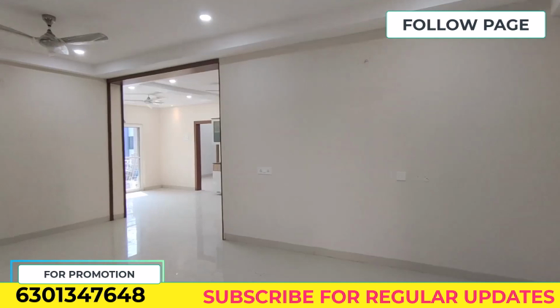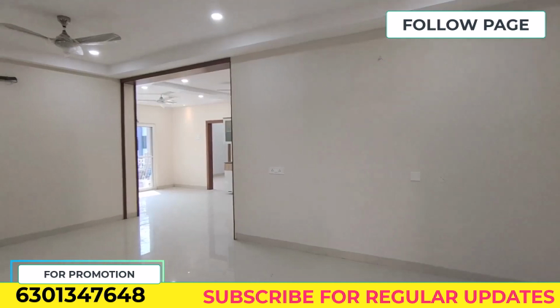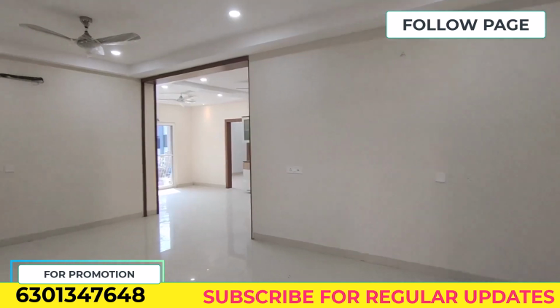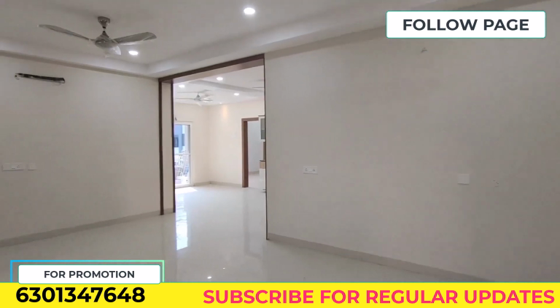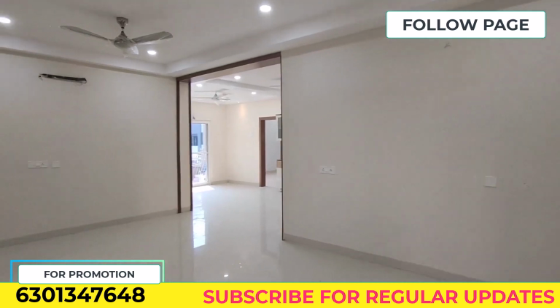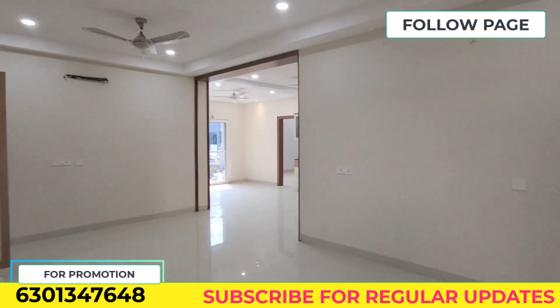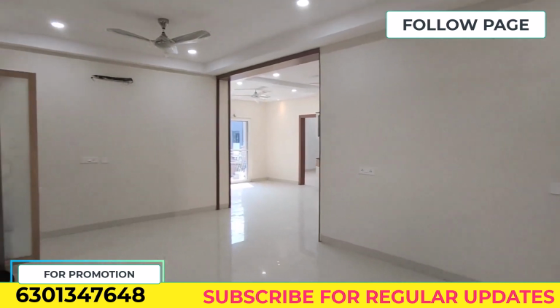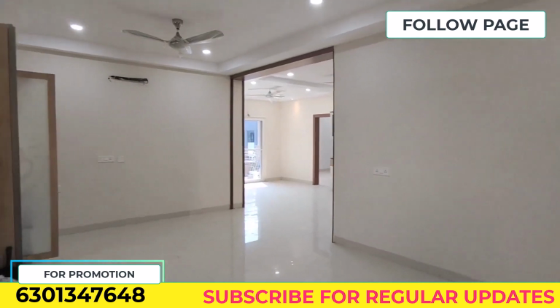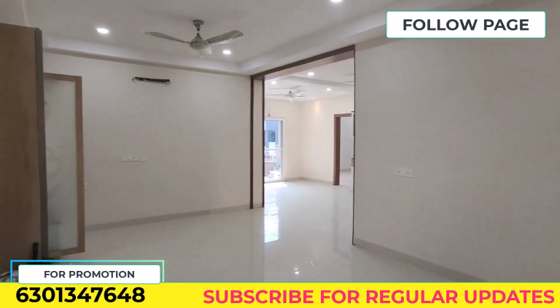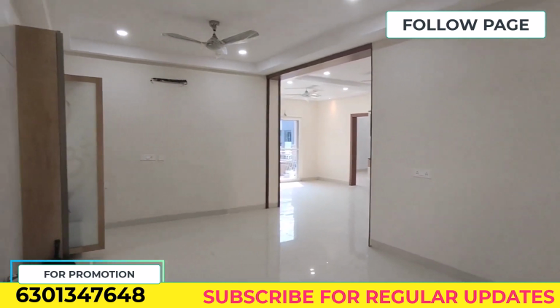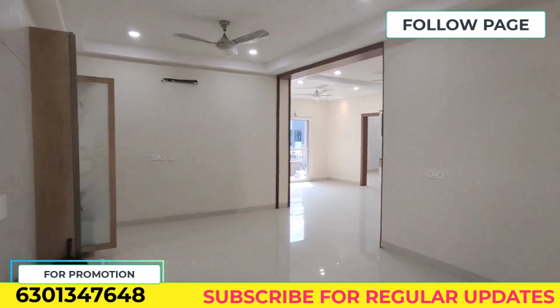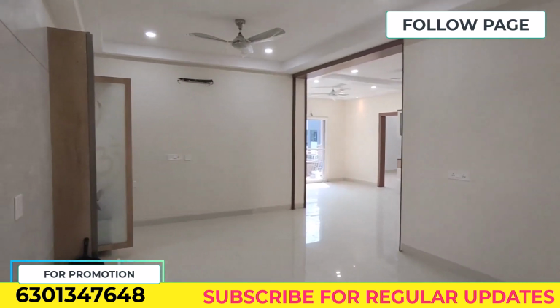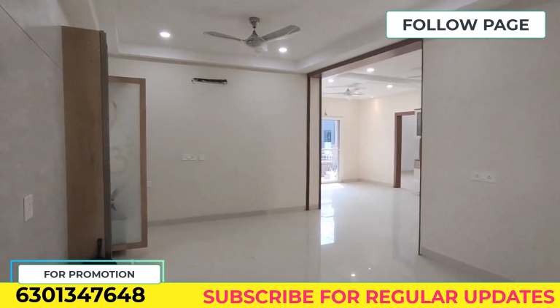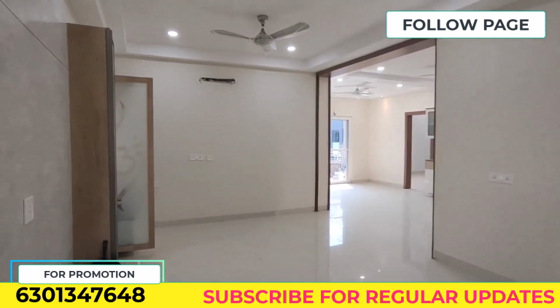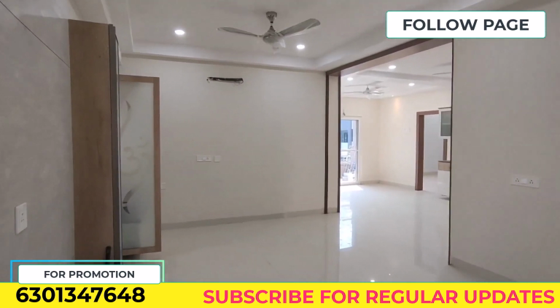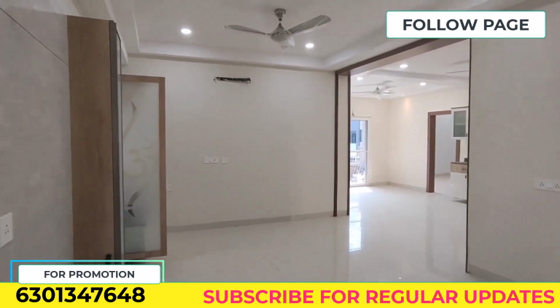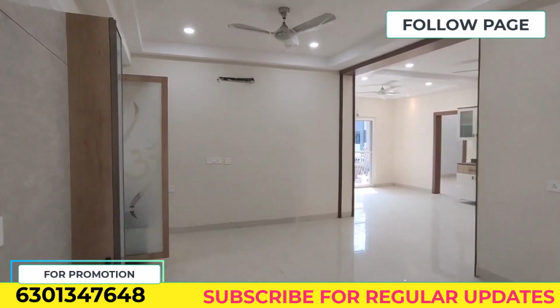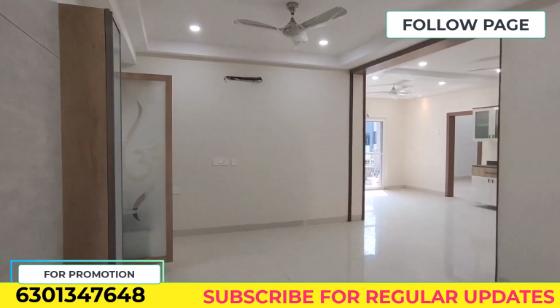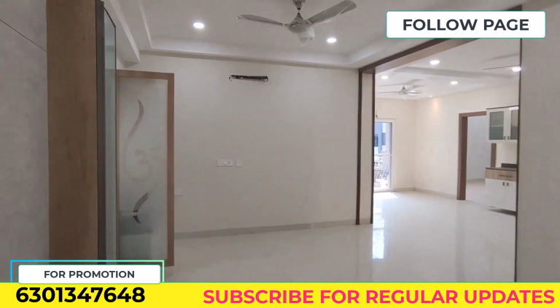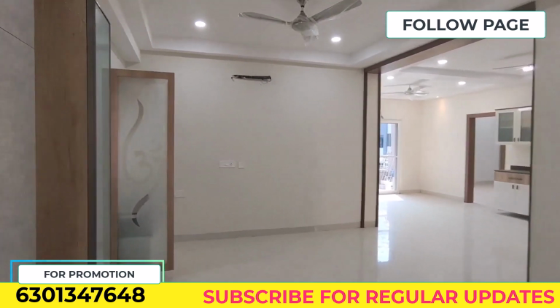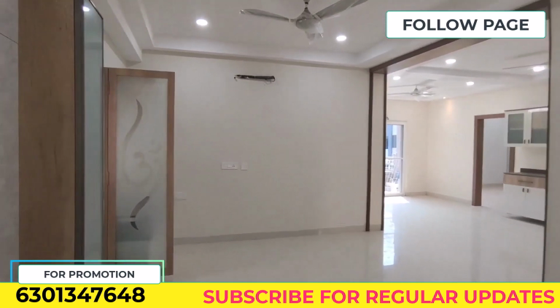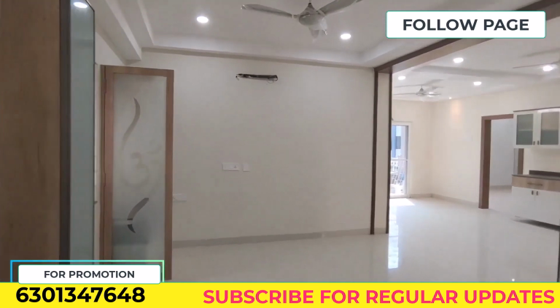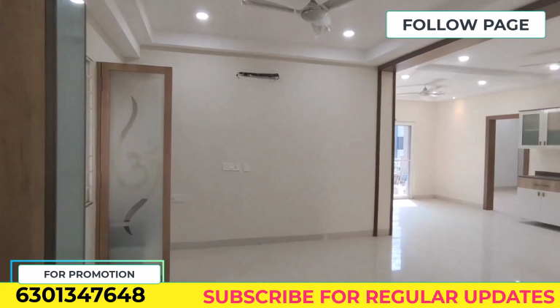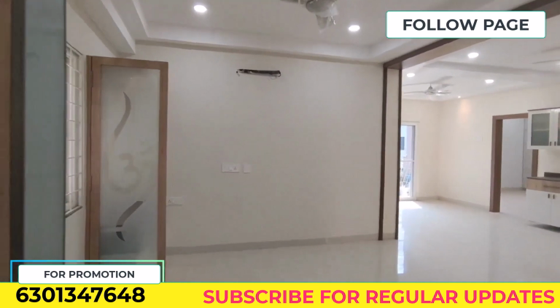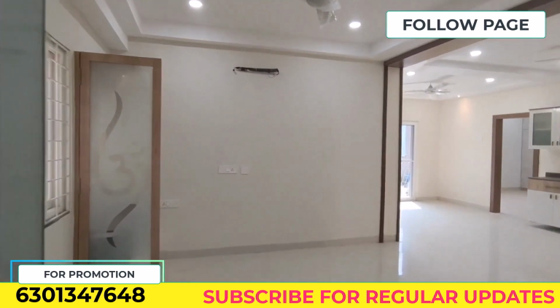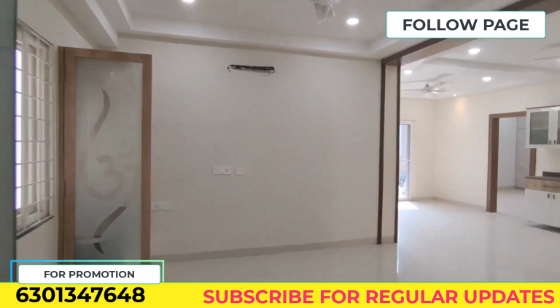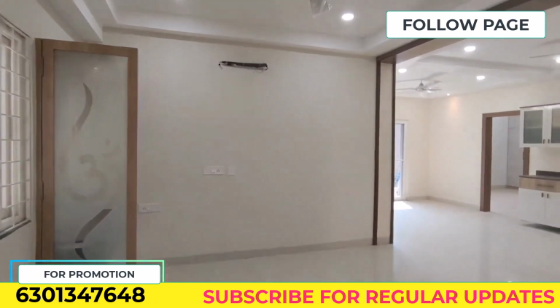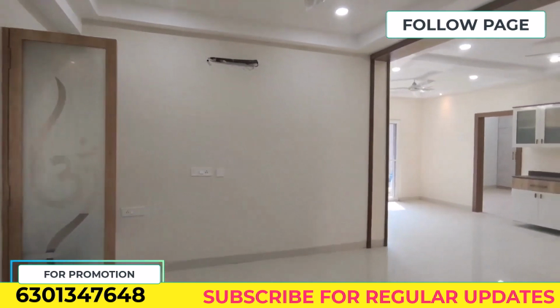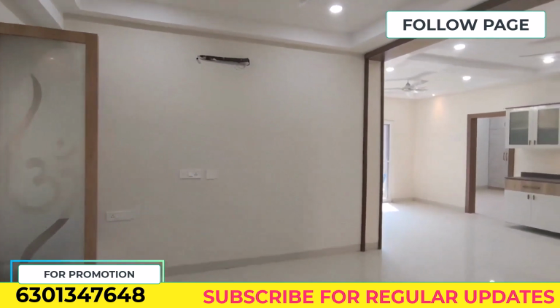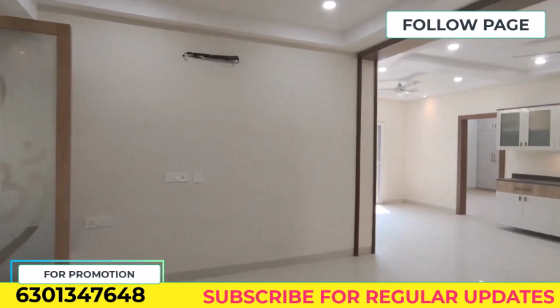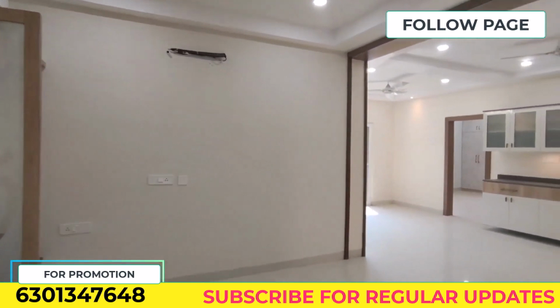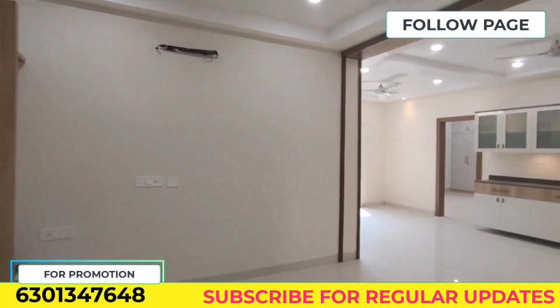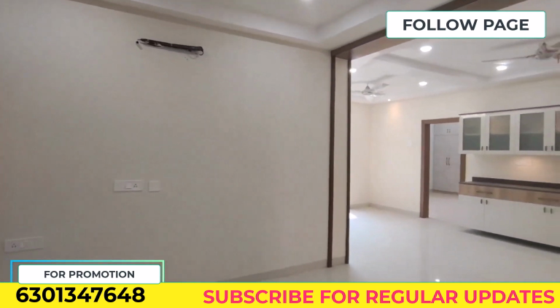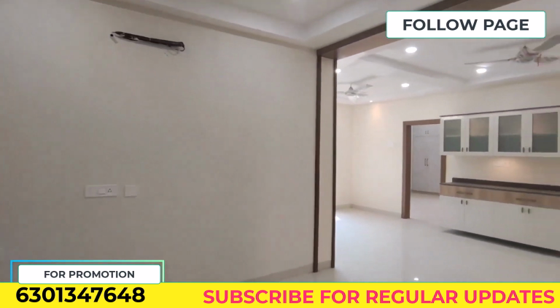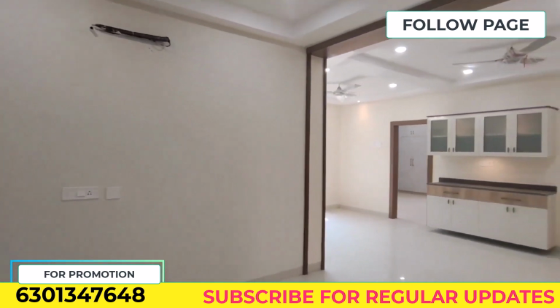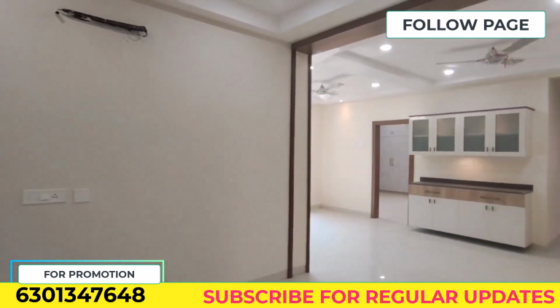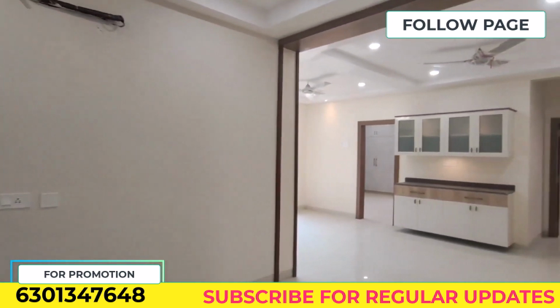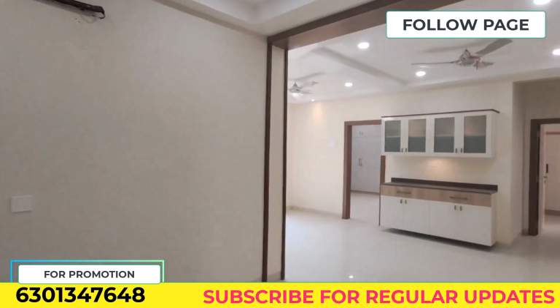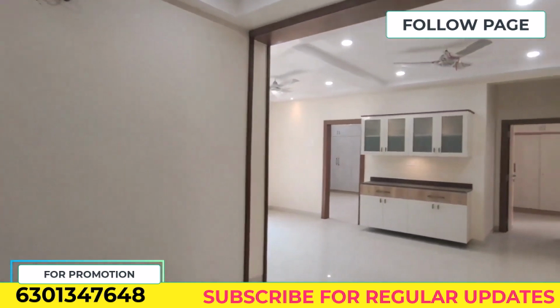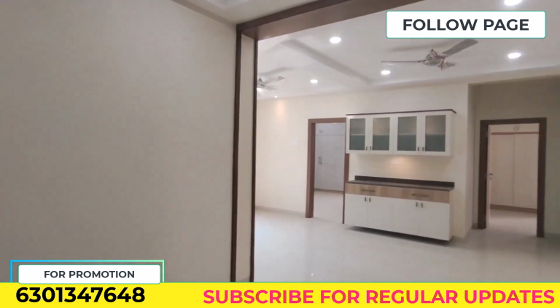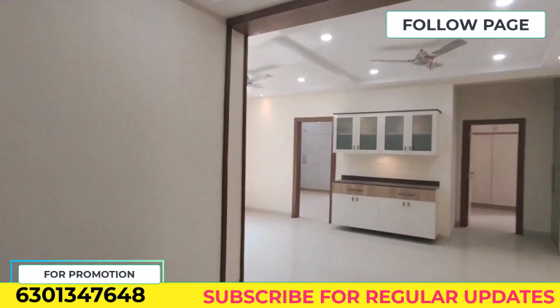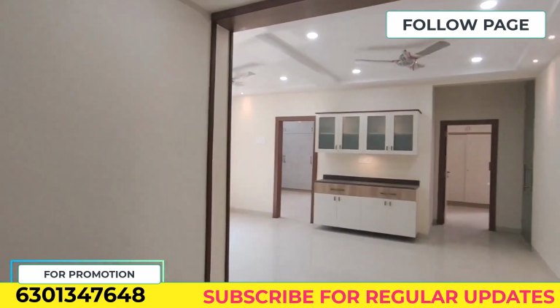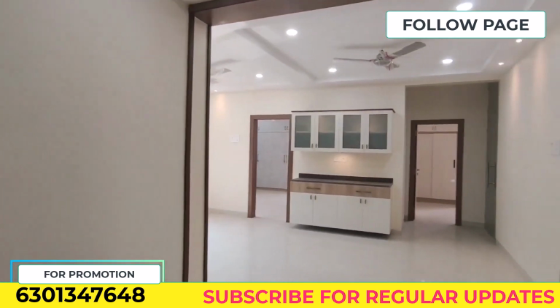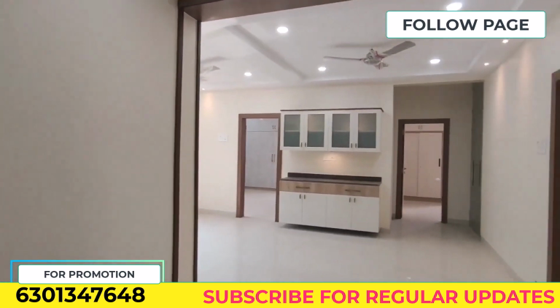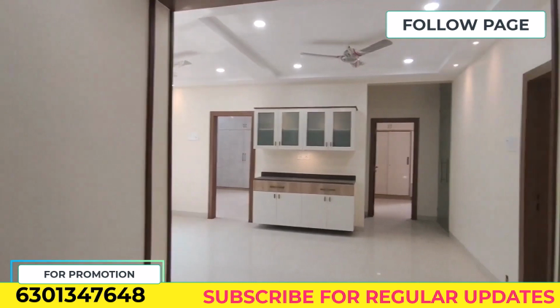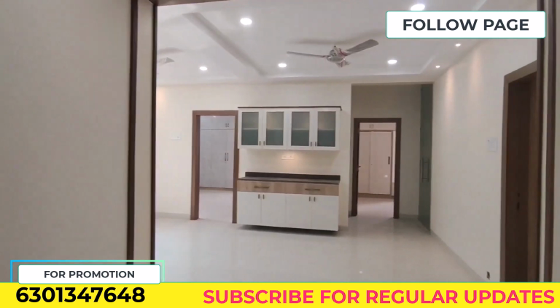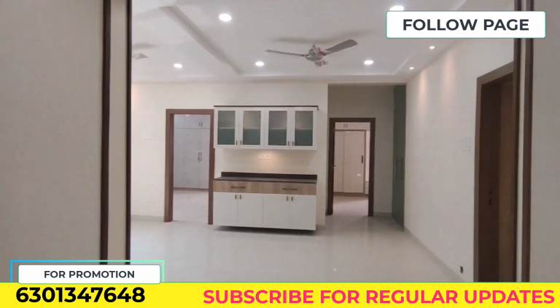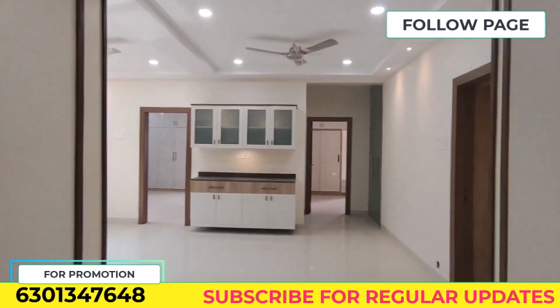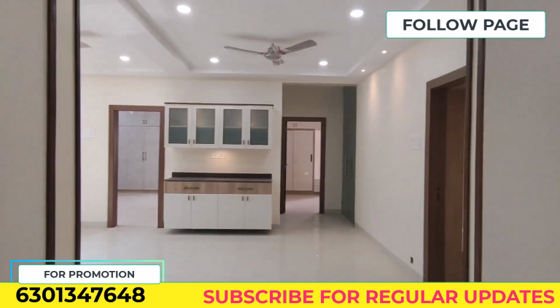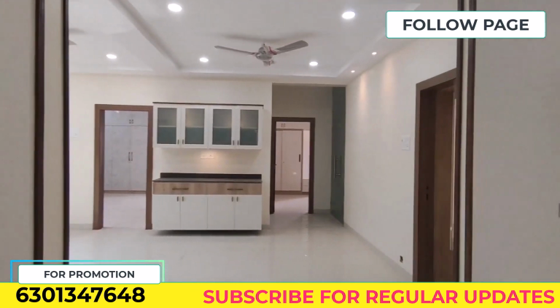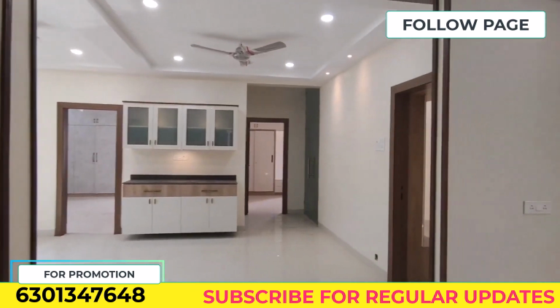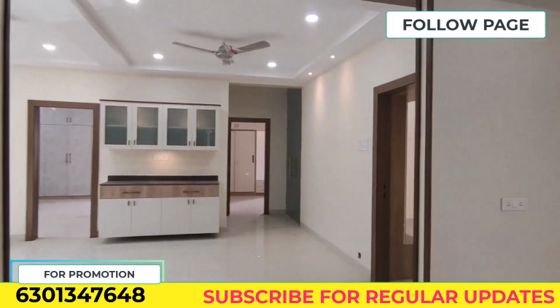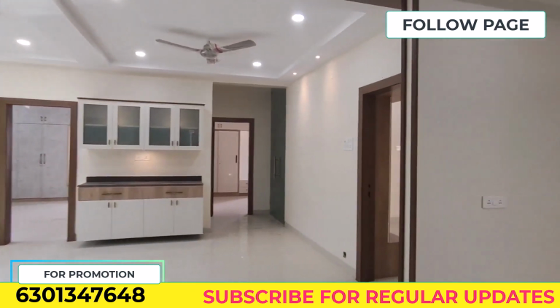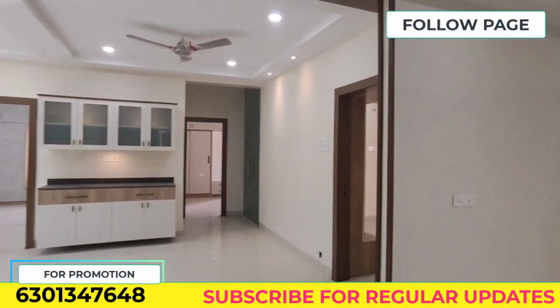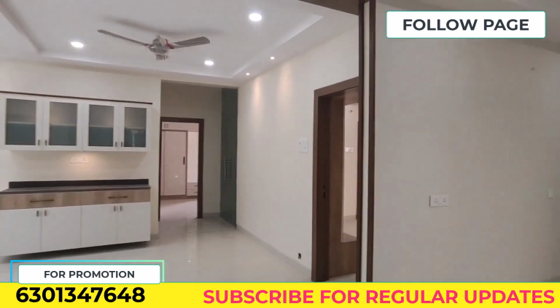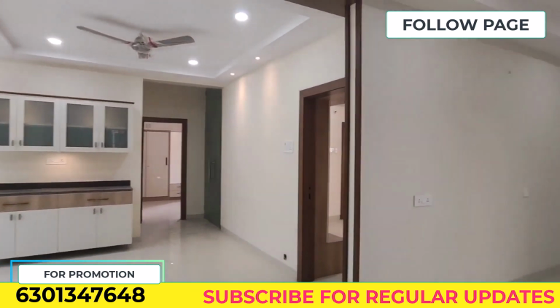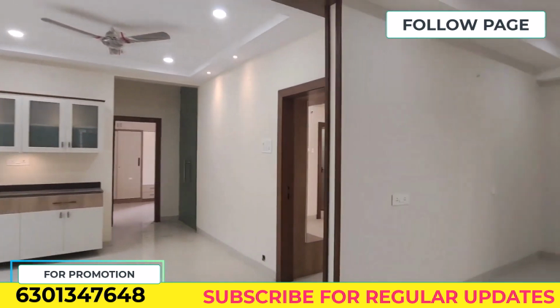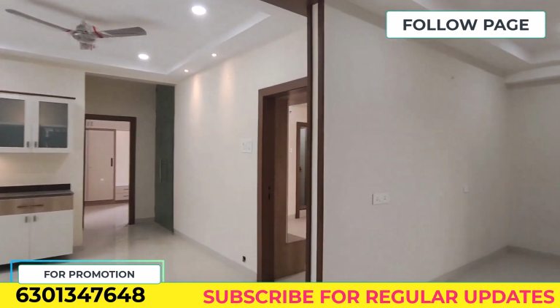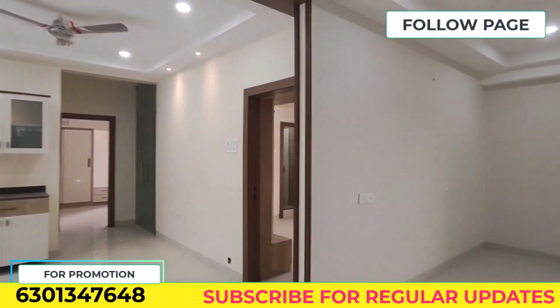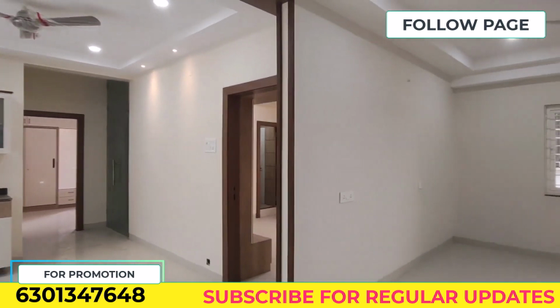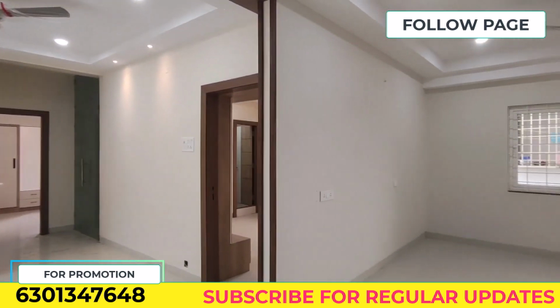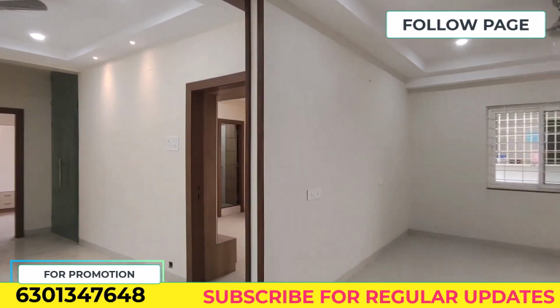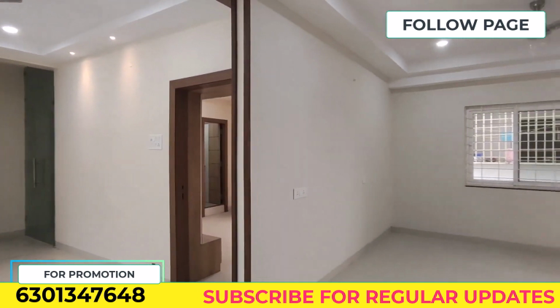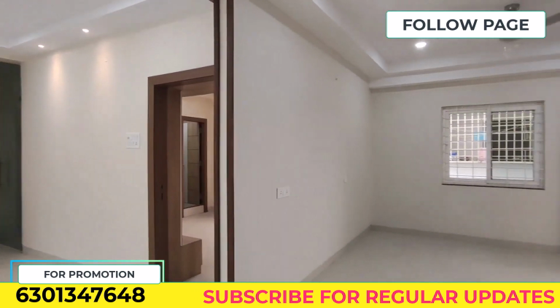Friends, we have a Cyber Towers location in Hitex City. In the back of the Google Office, we have a semi-gated community.